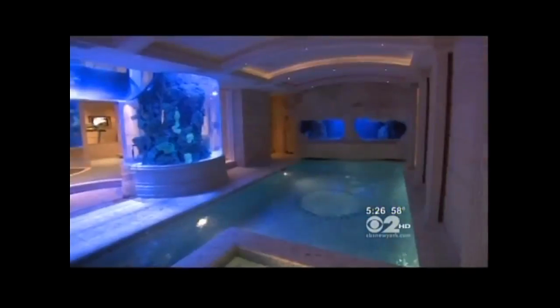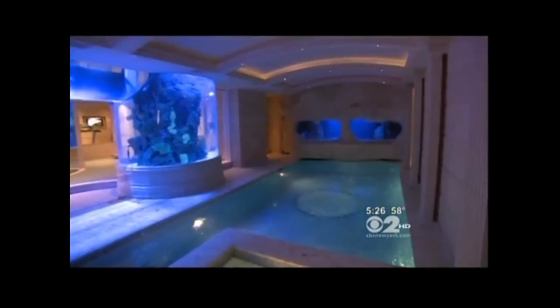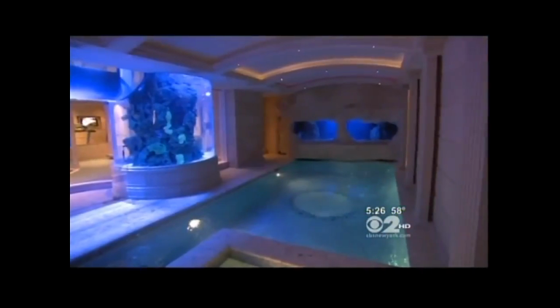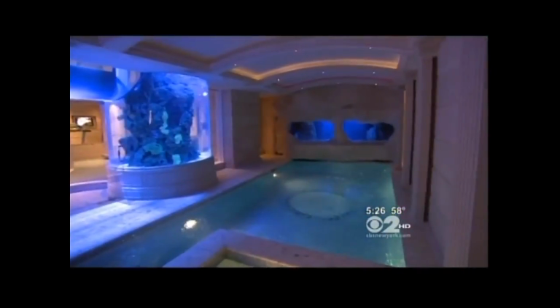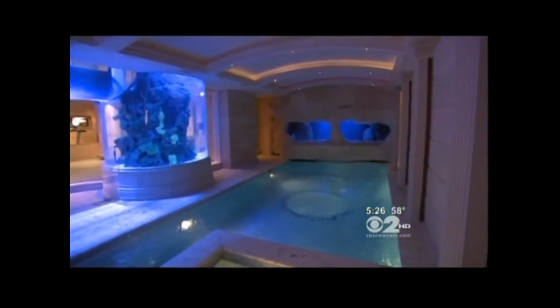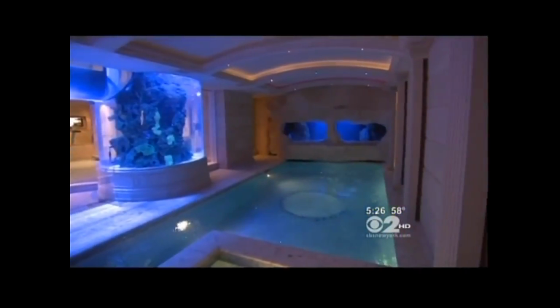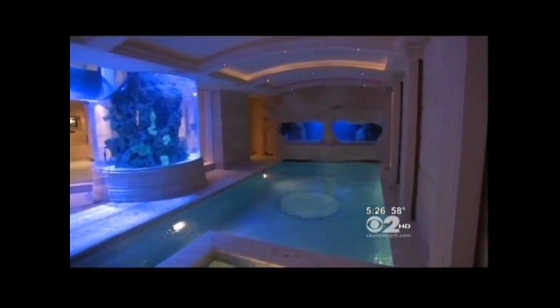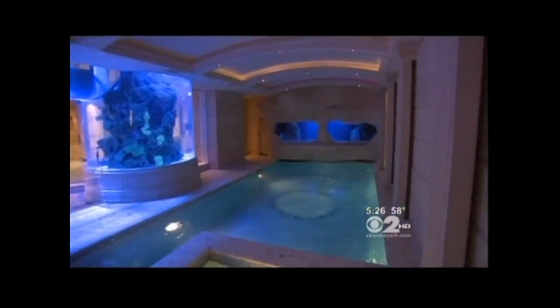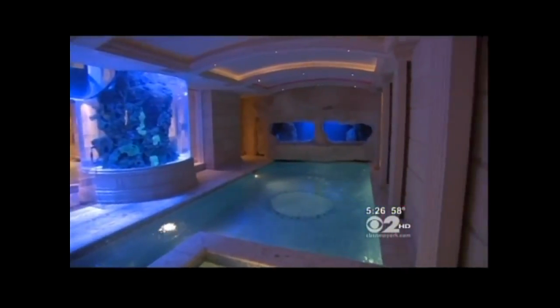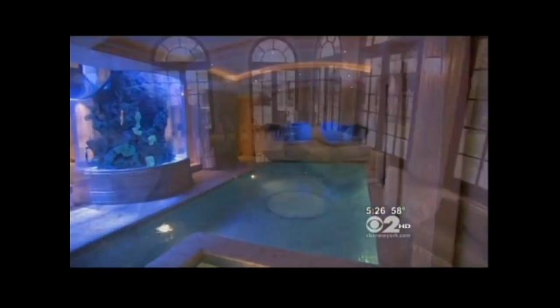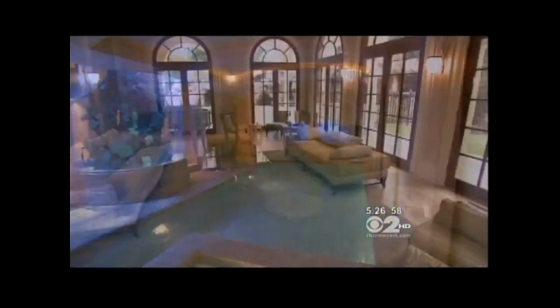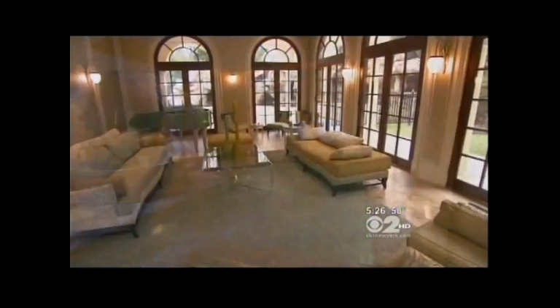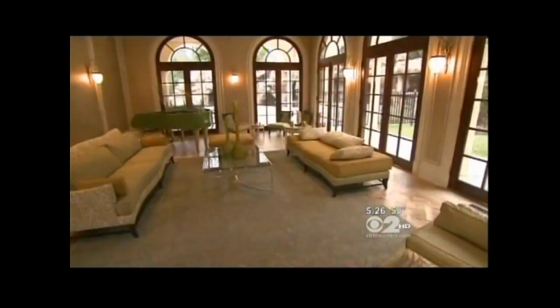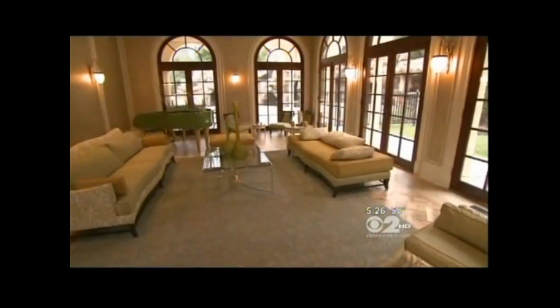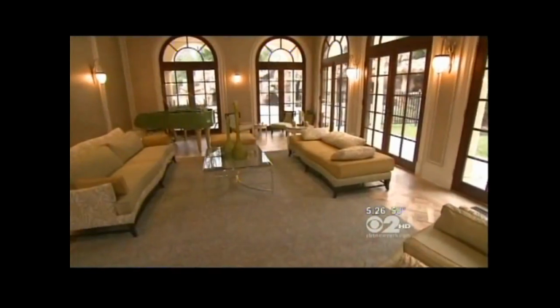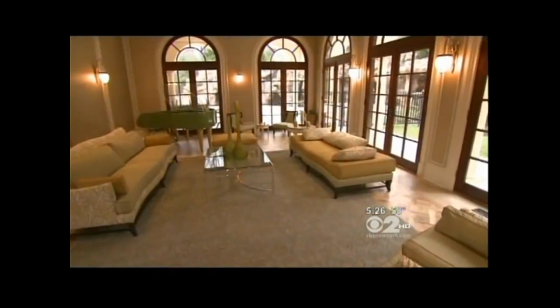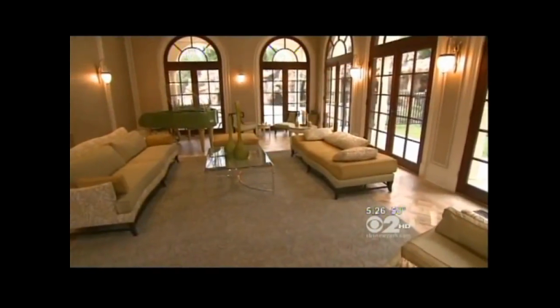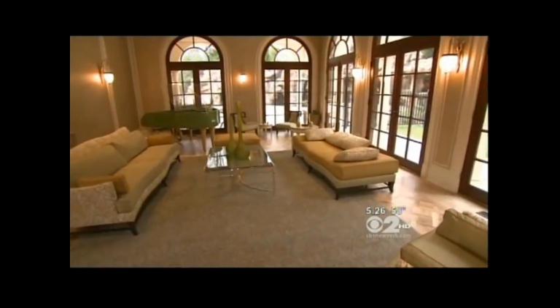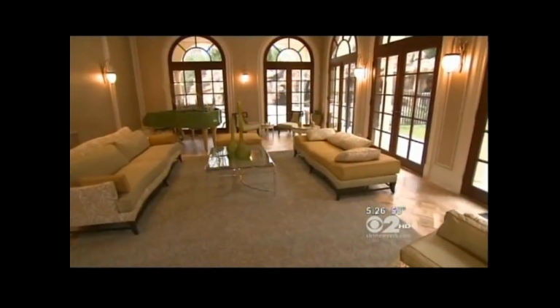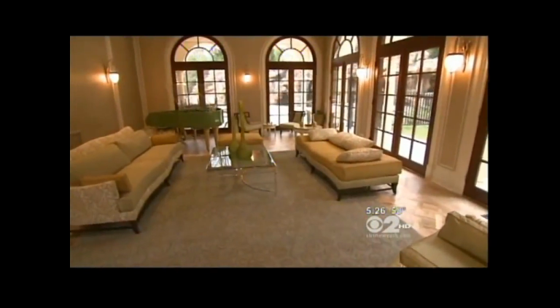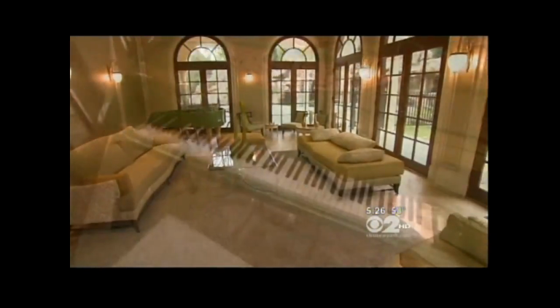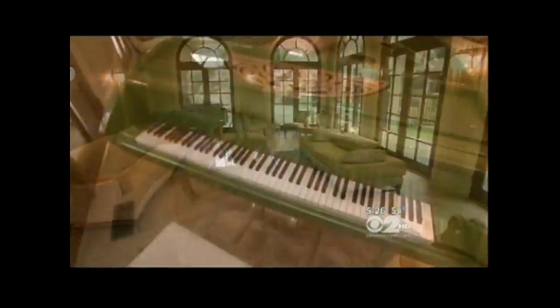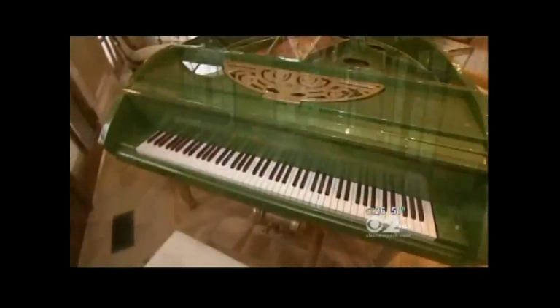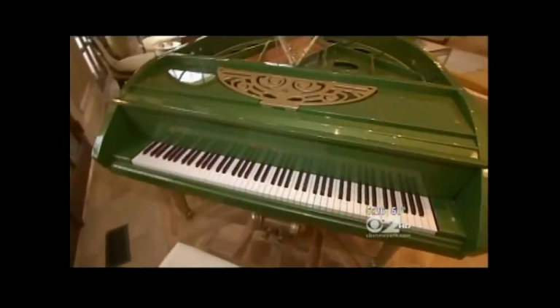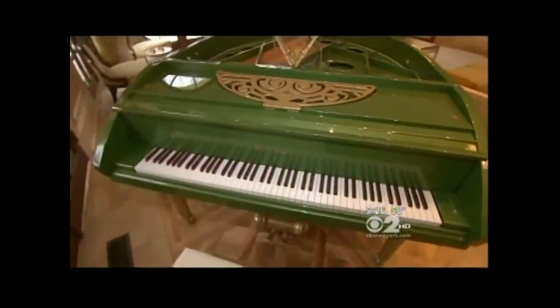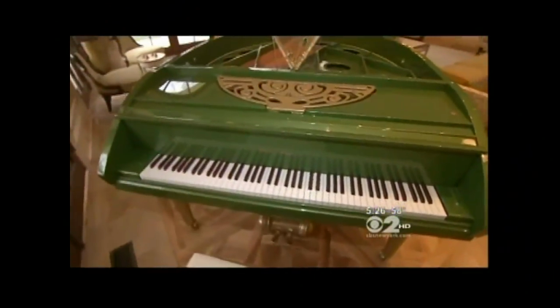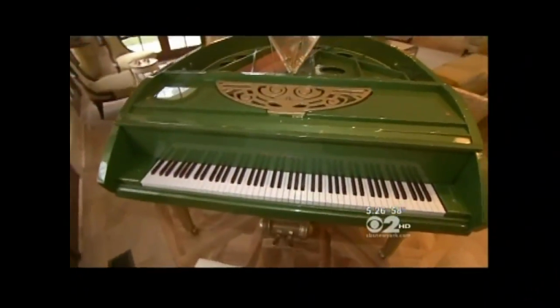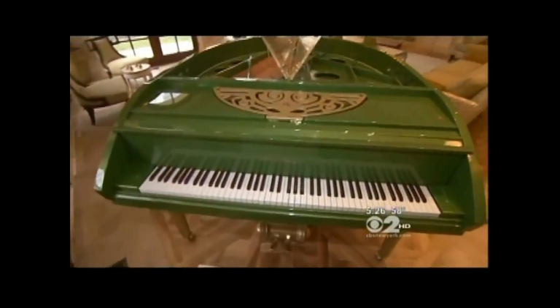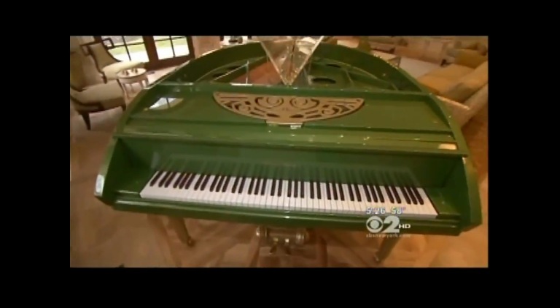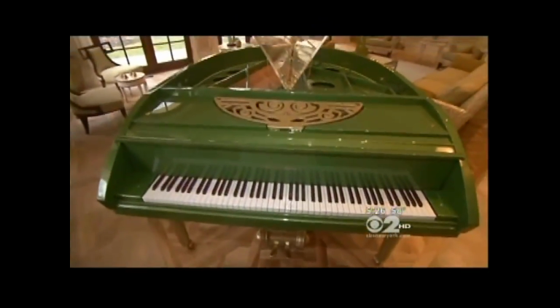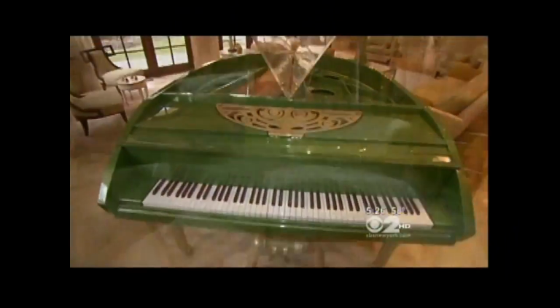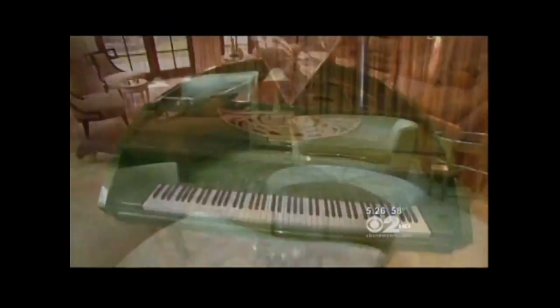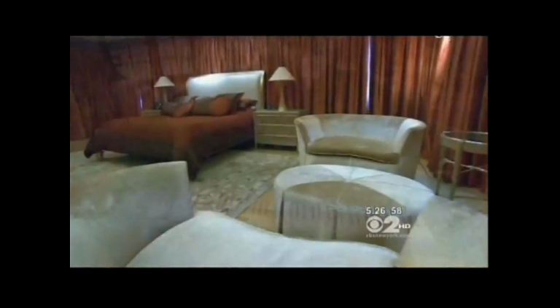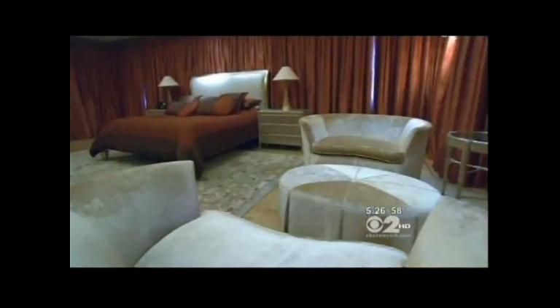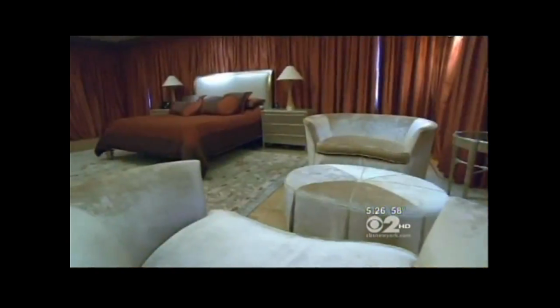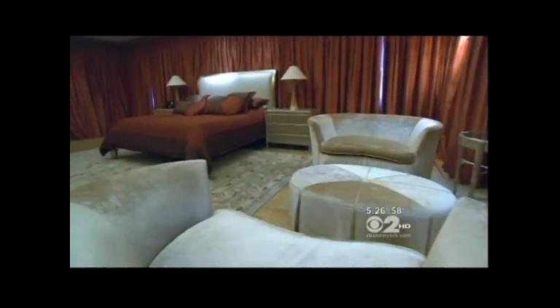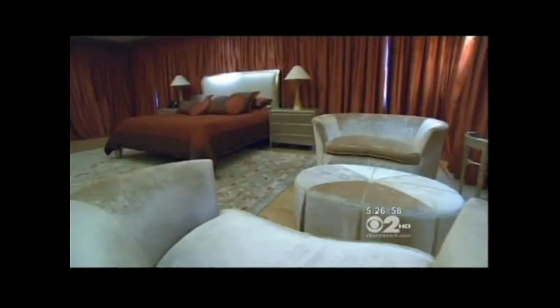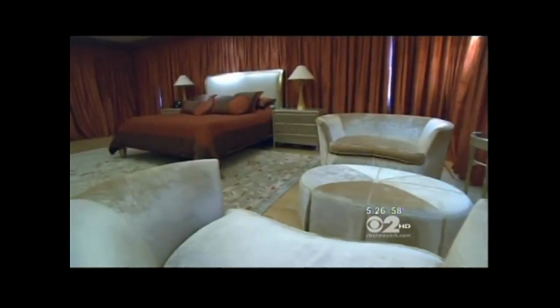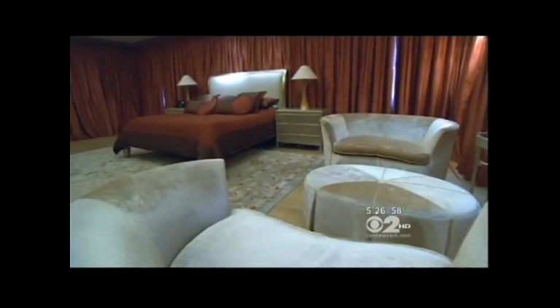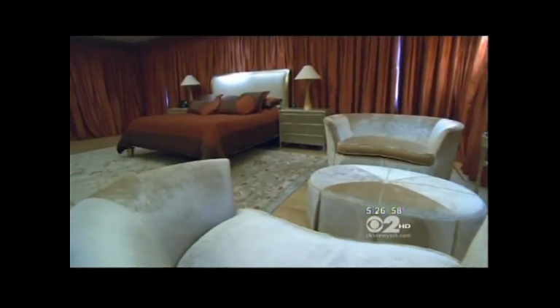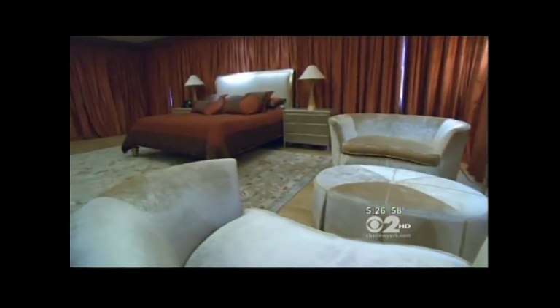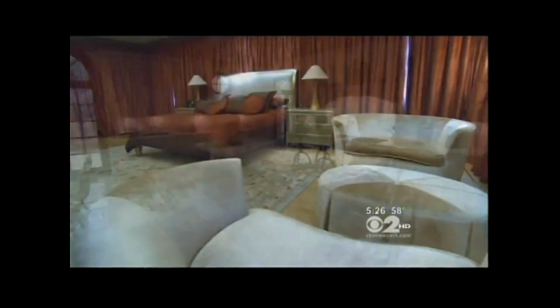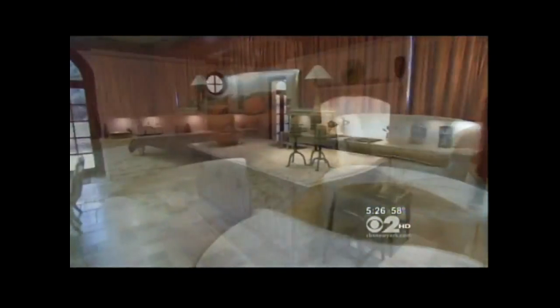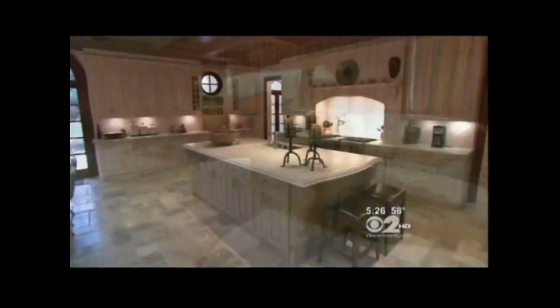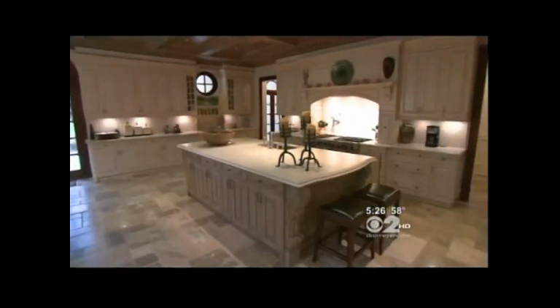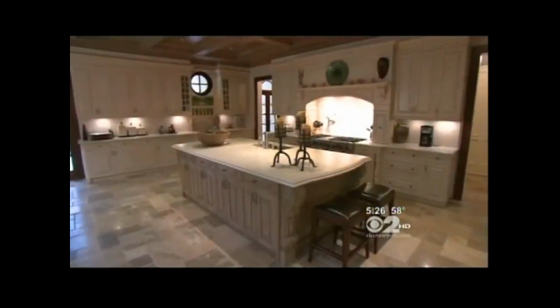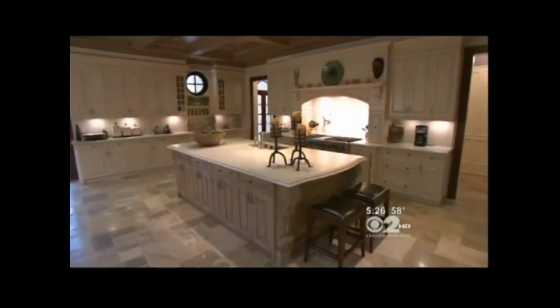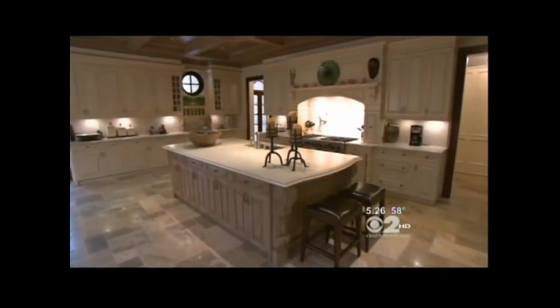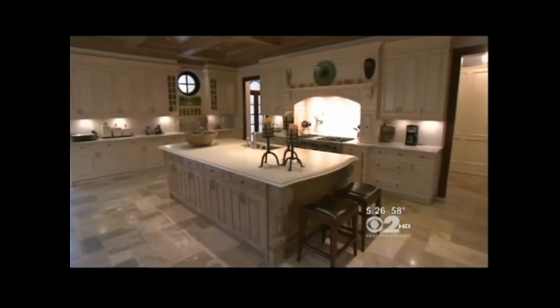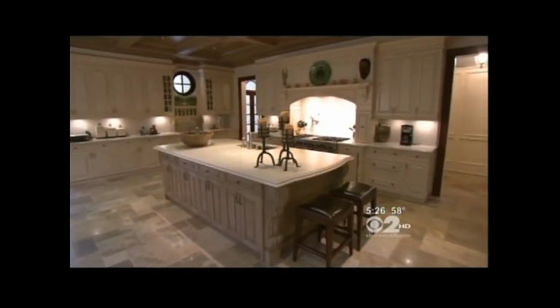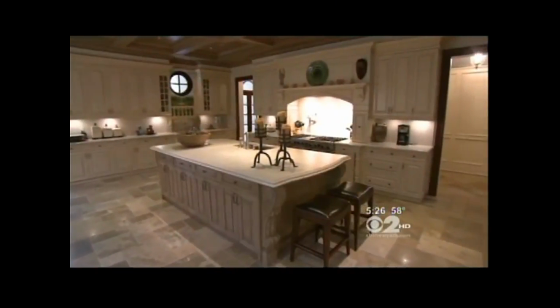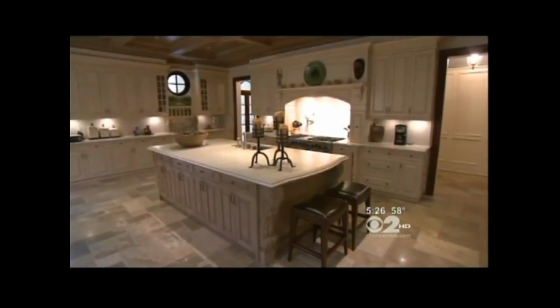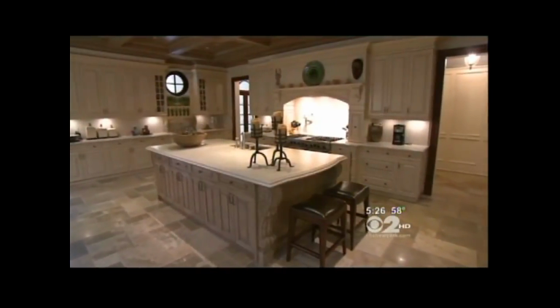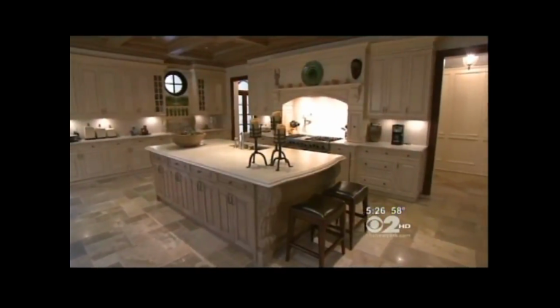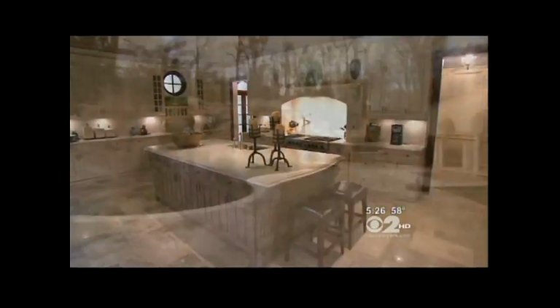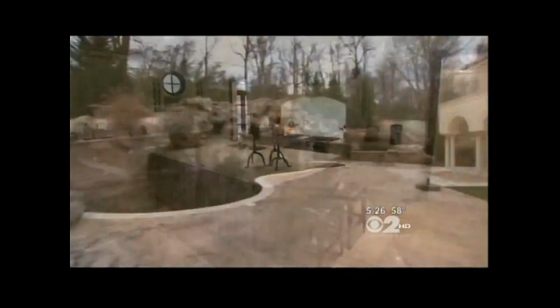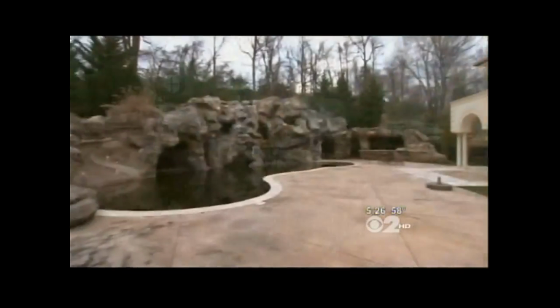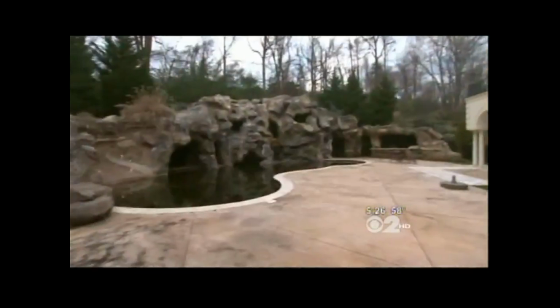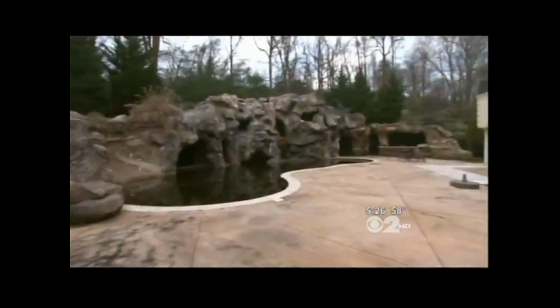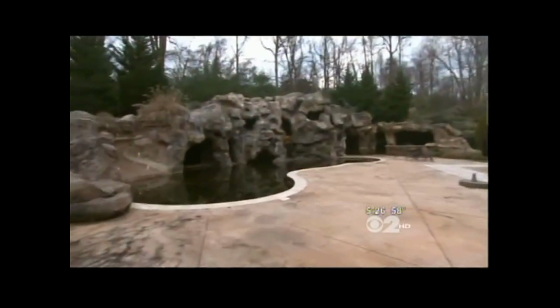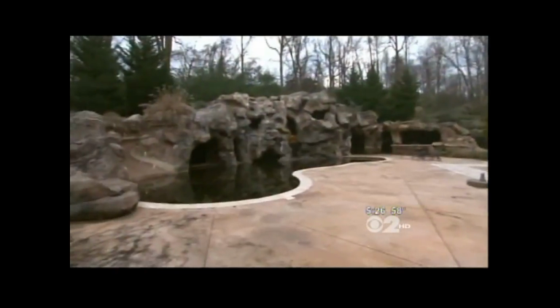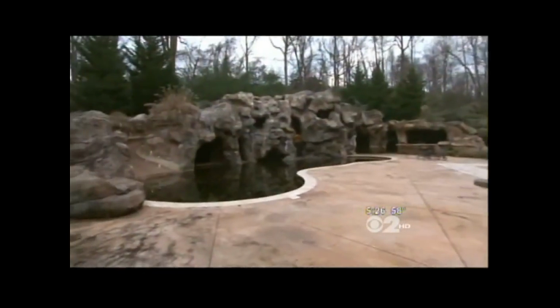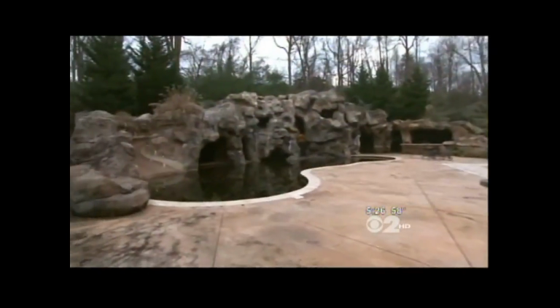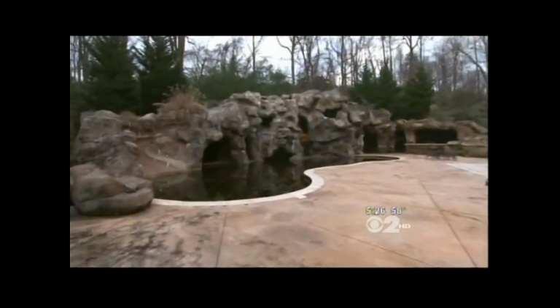Whether dreaming or buying, for $14 million you can live large in Old Westbury.